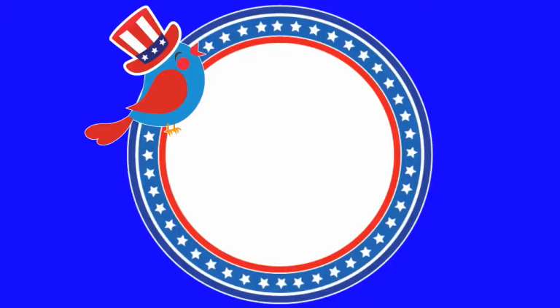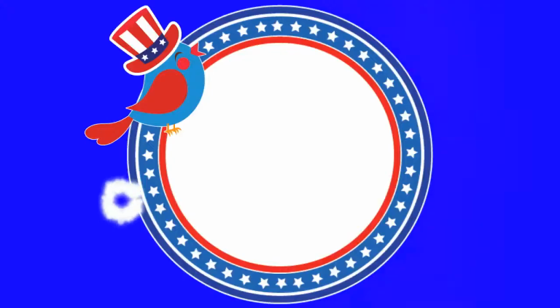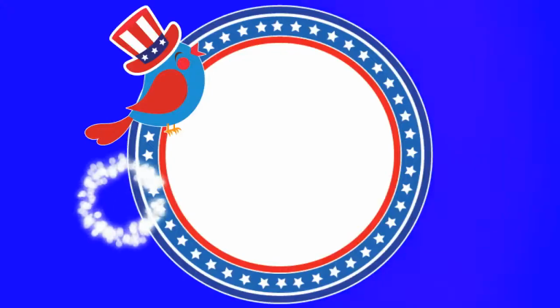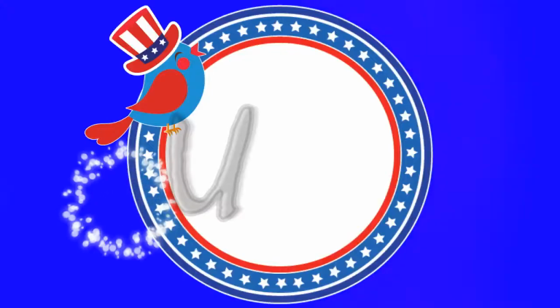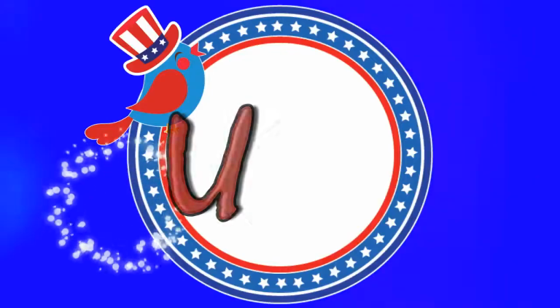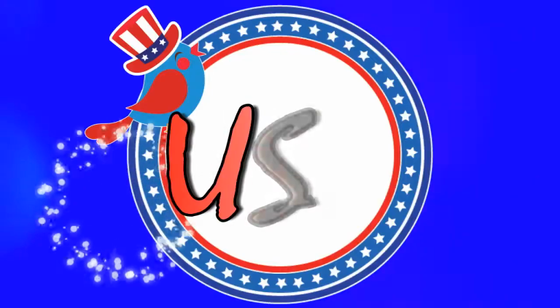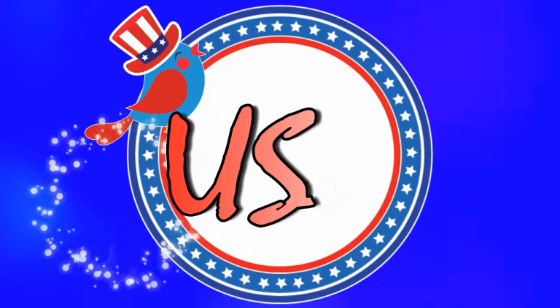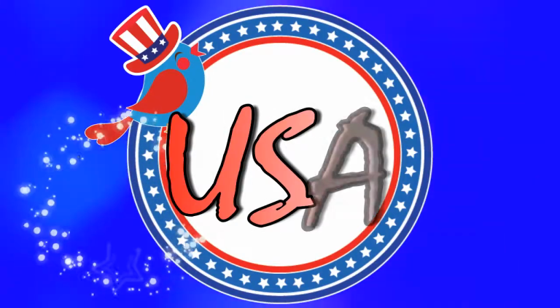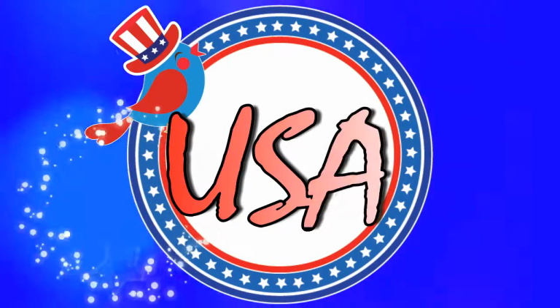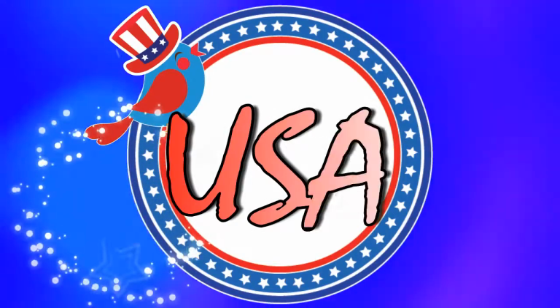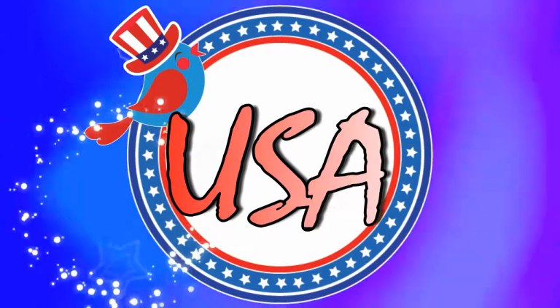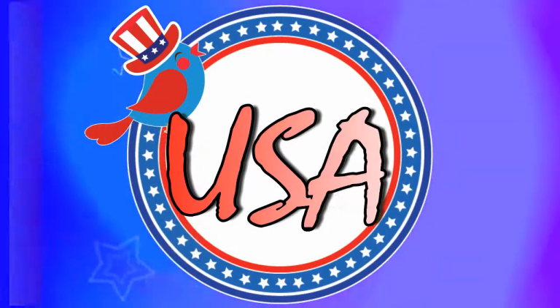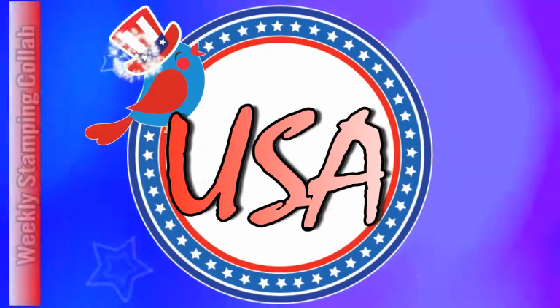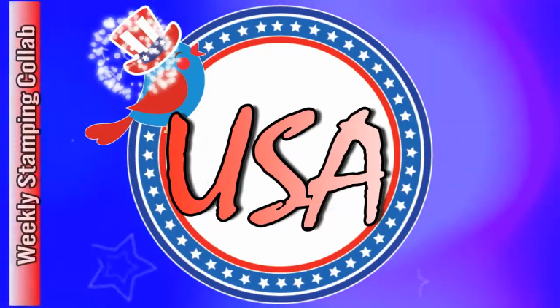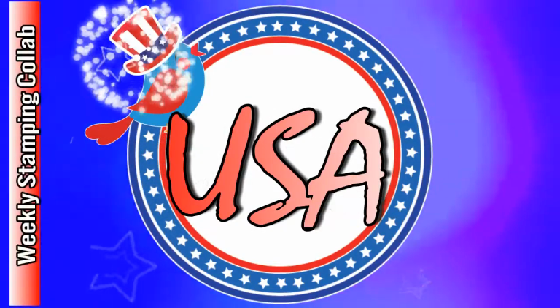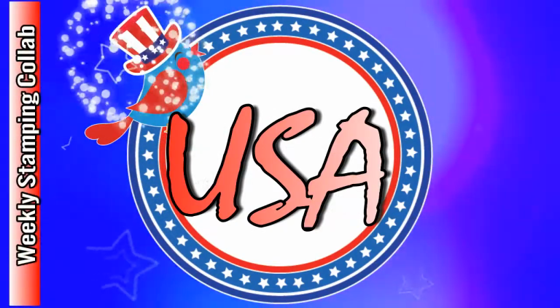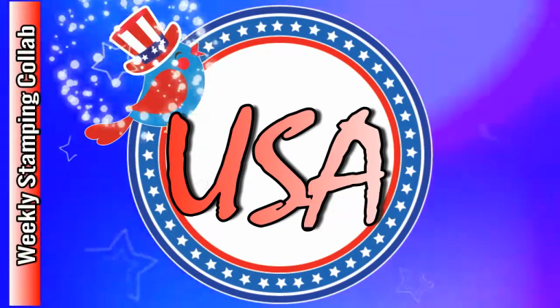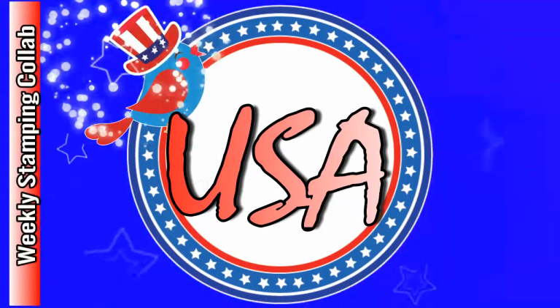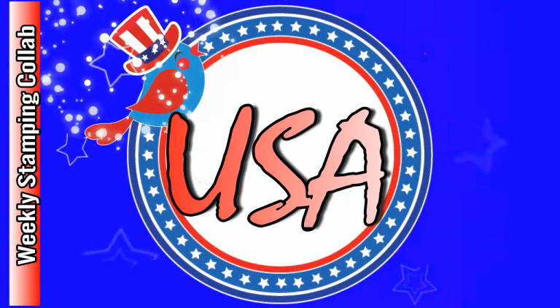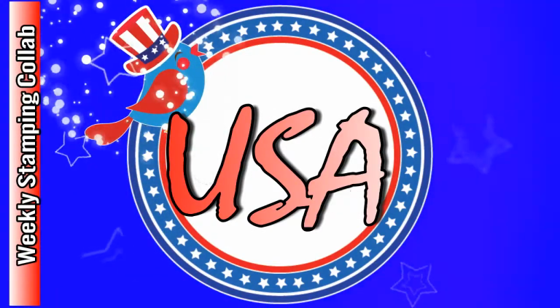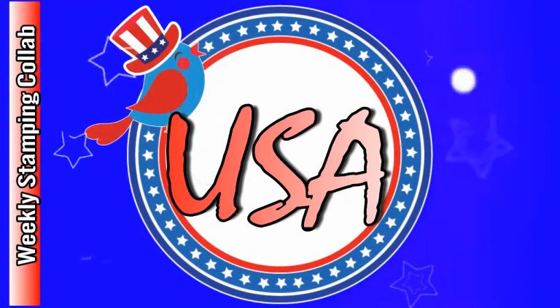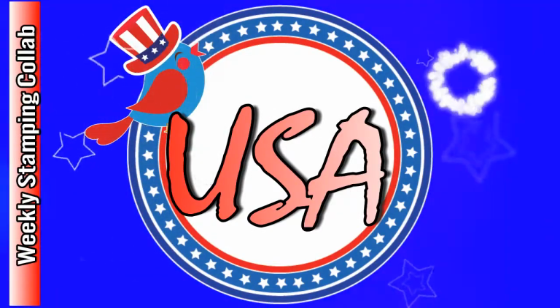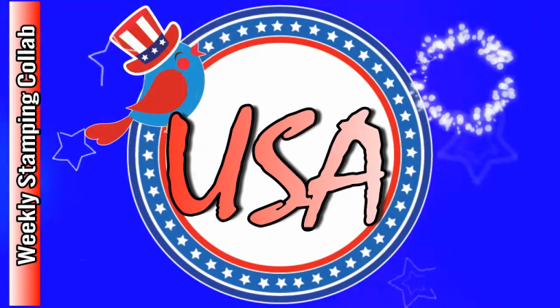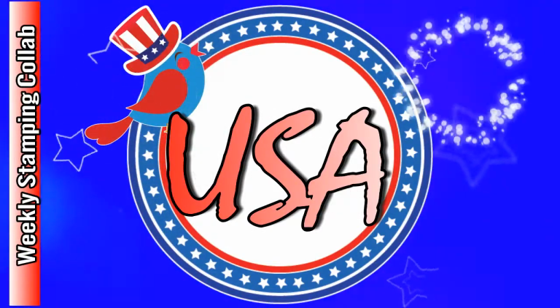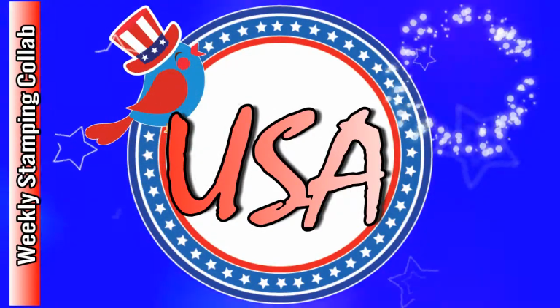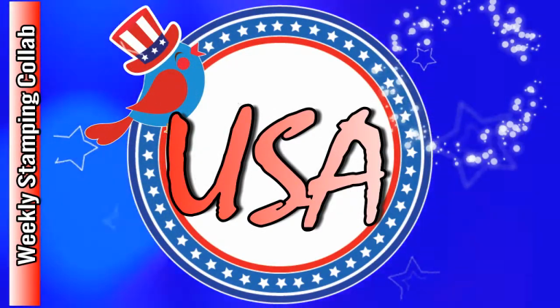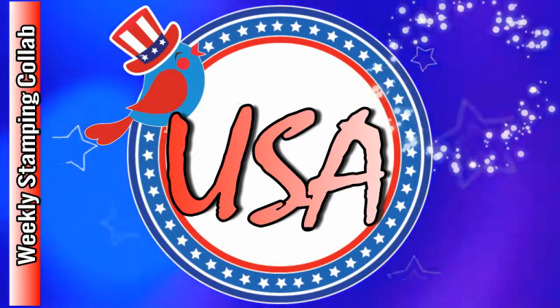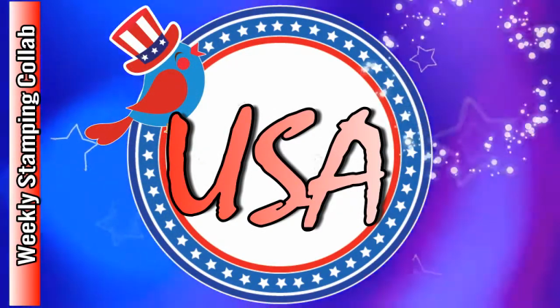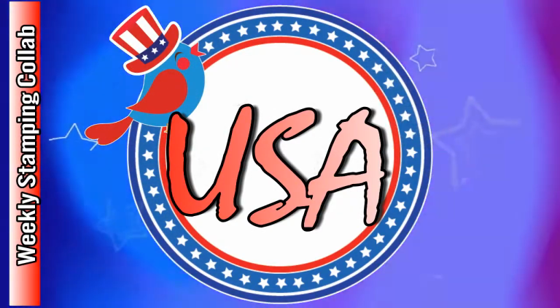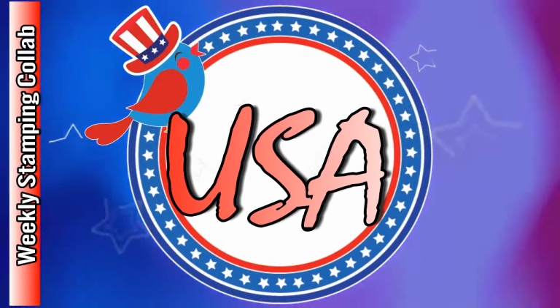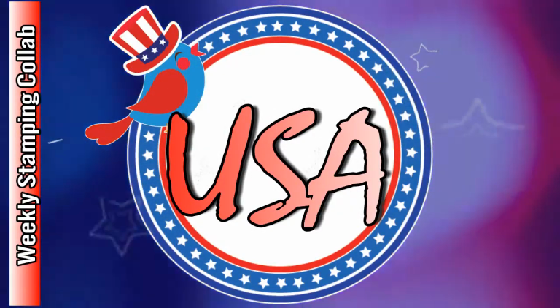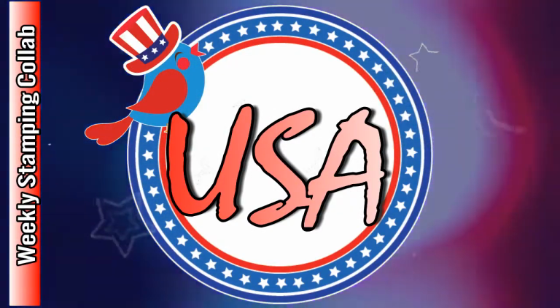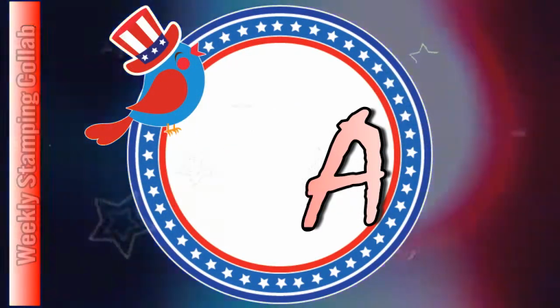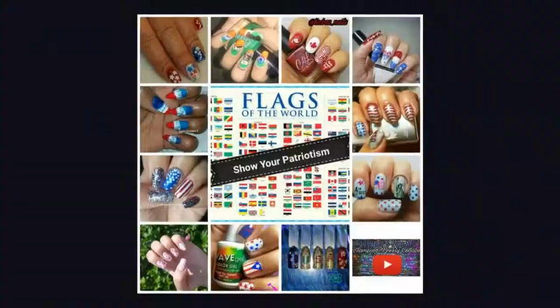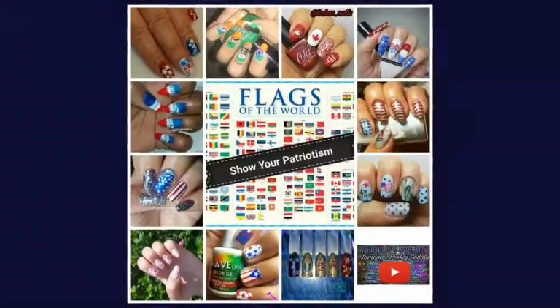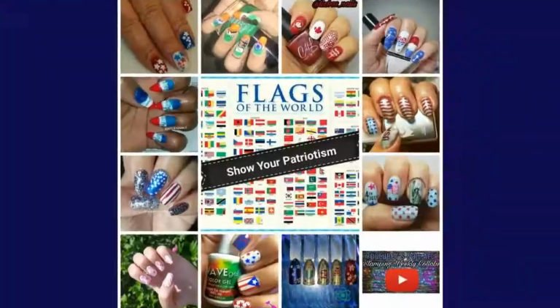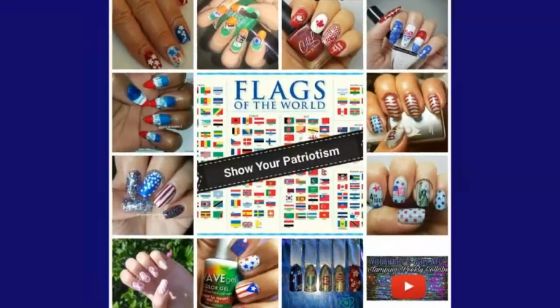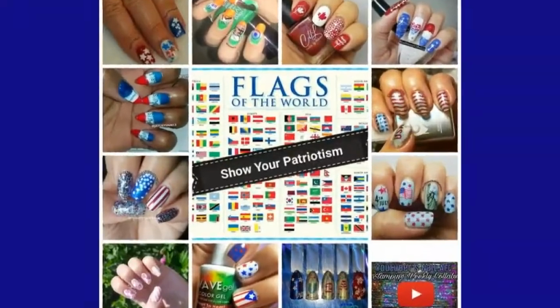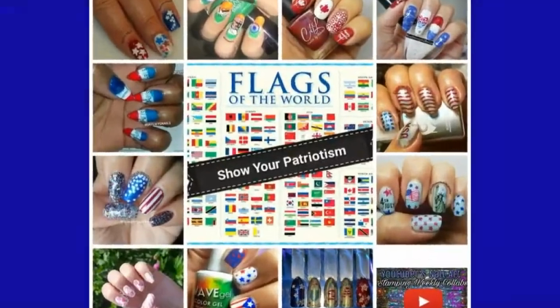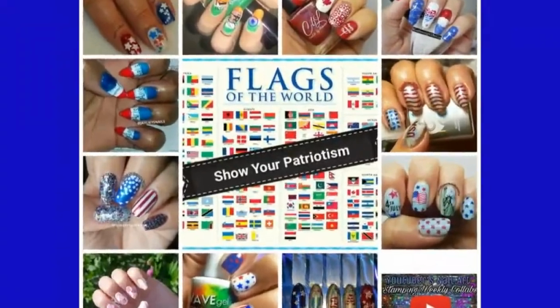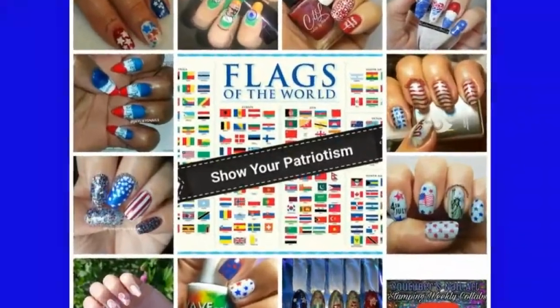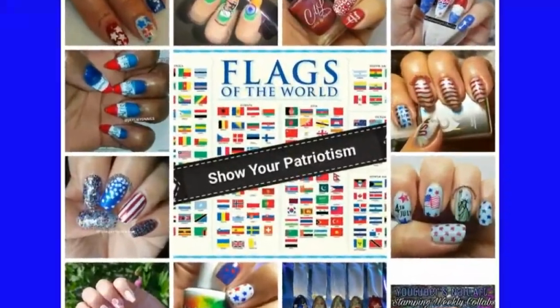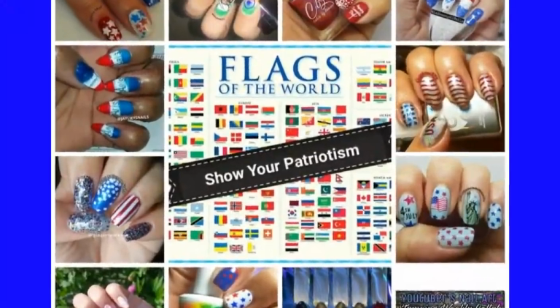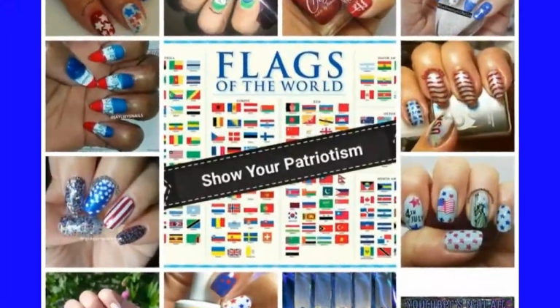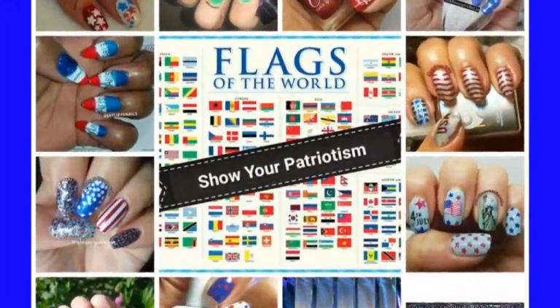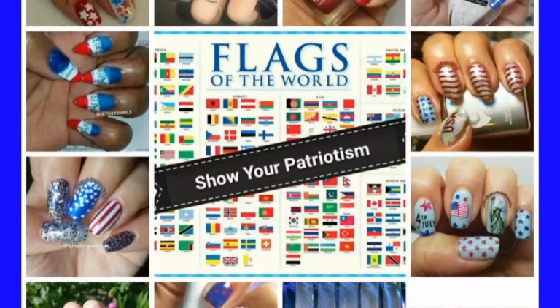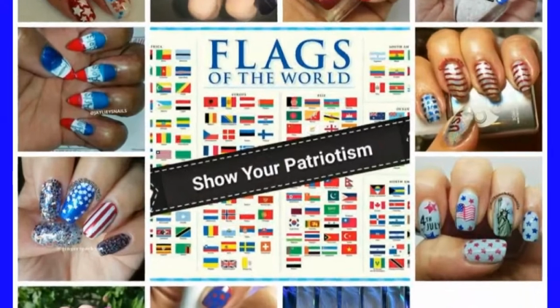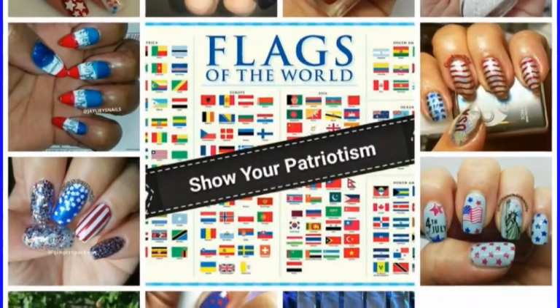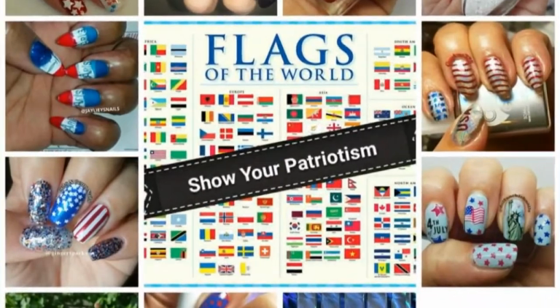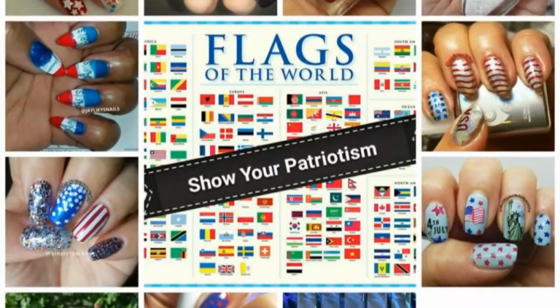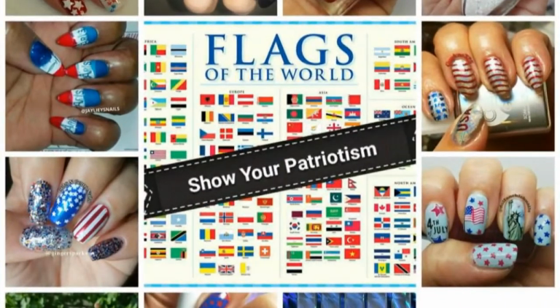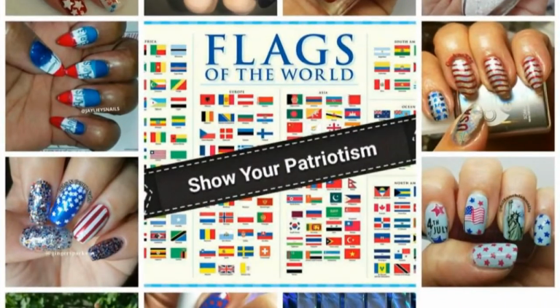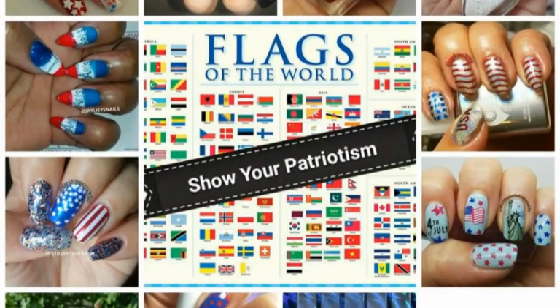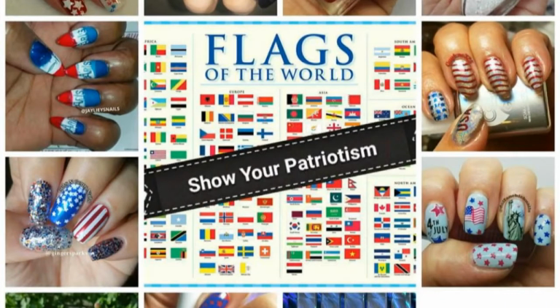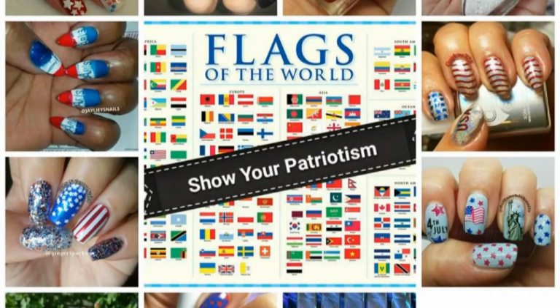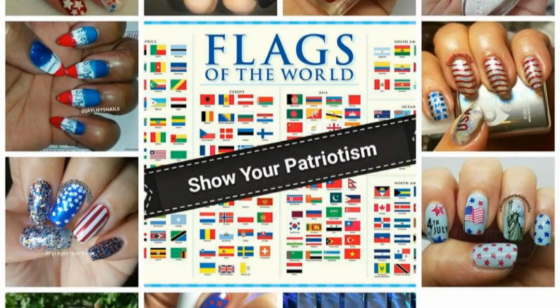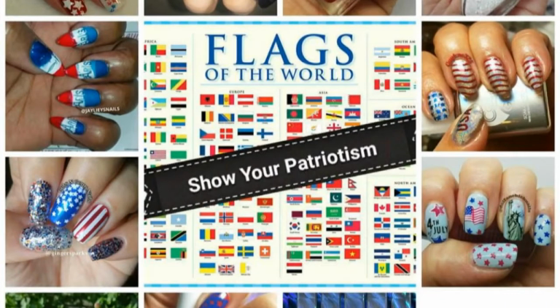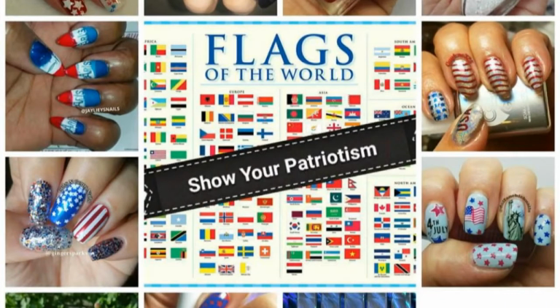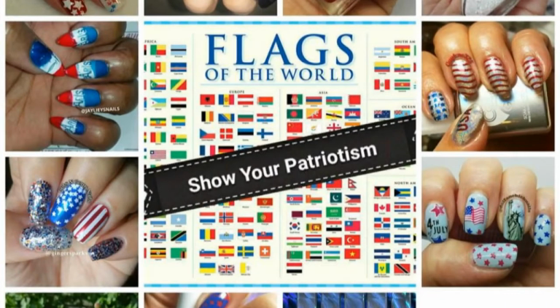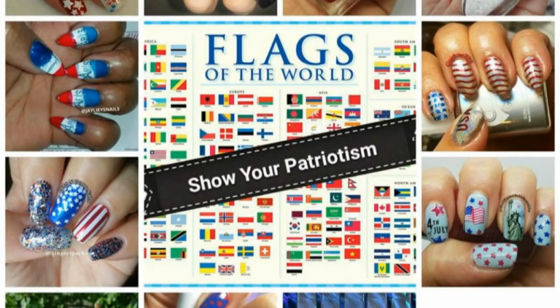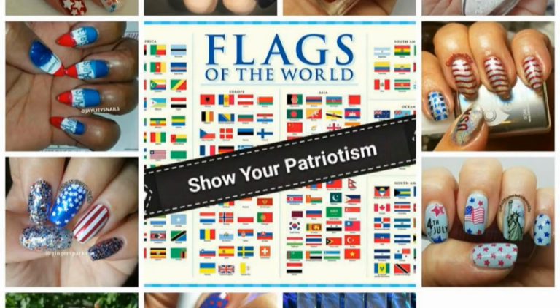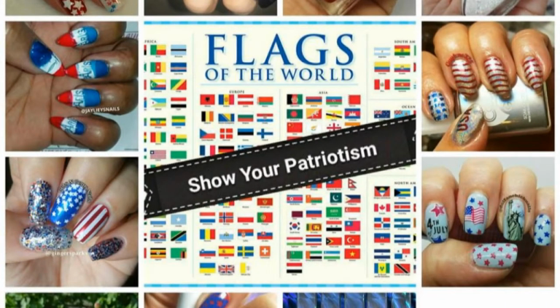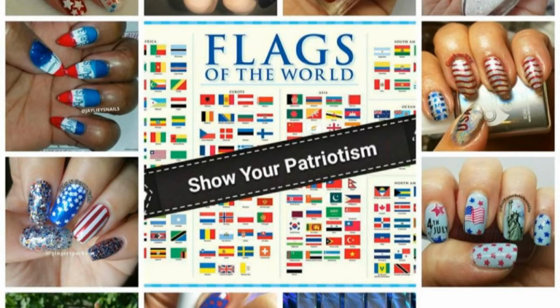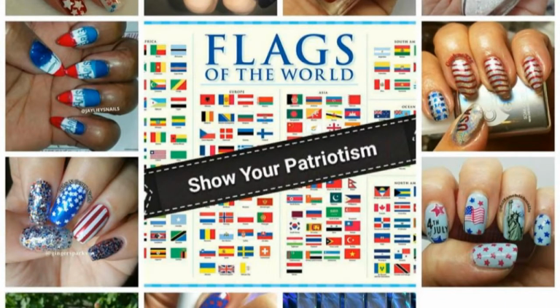Hi, it's Jenny and this is Lashenny 21 Nails. I'm back with another weekly collab. The host was Kristen from Nerdy Creations.